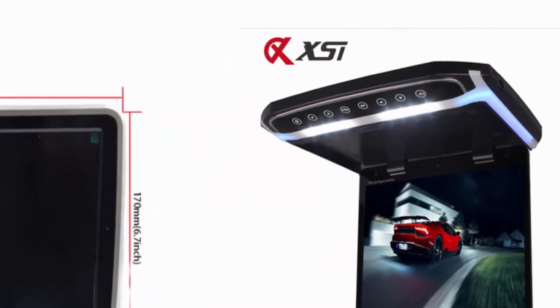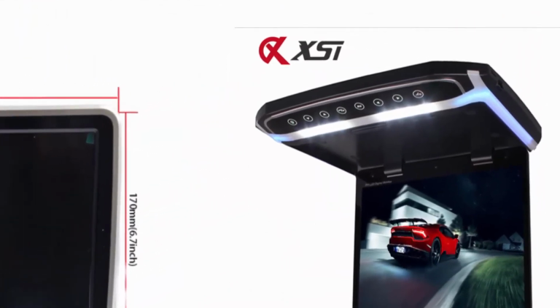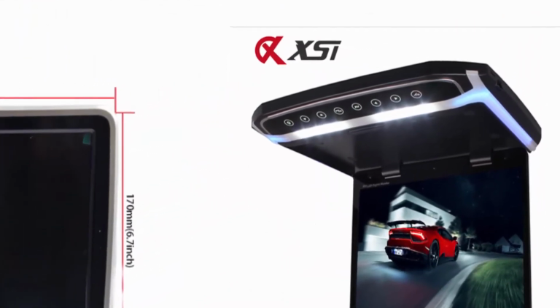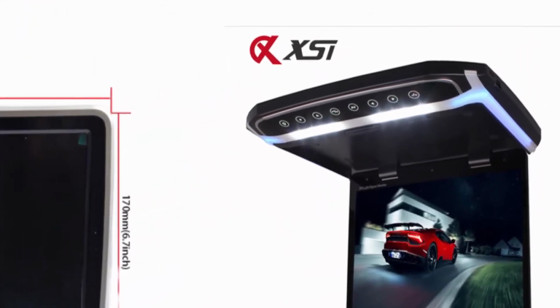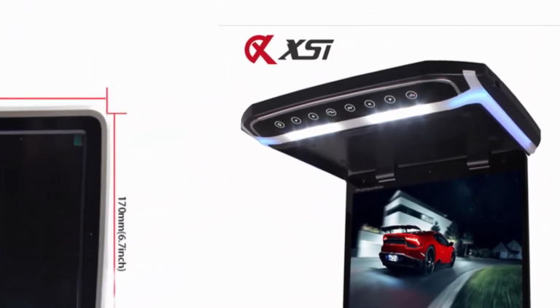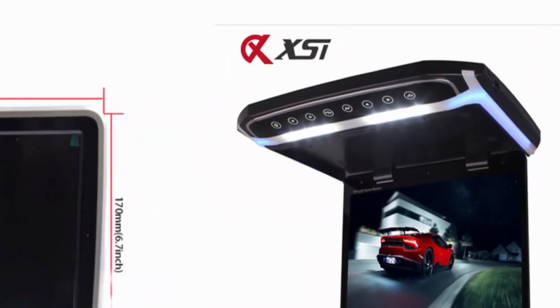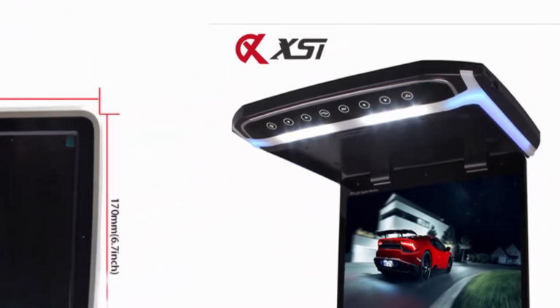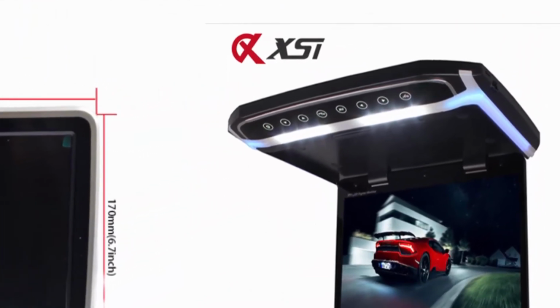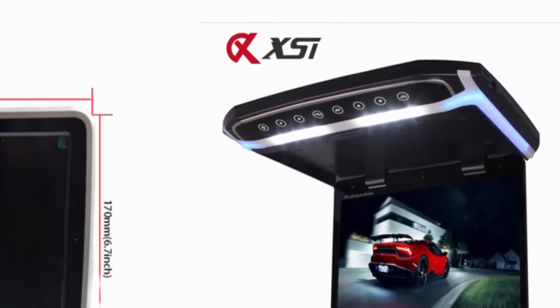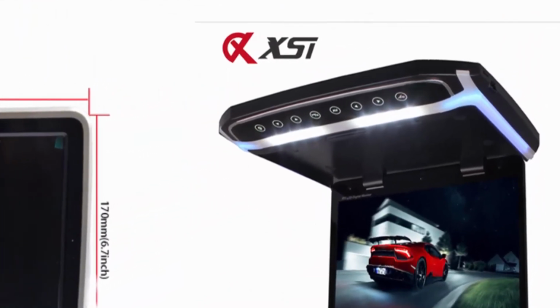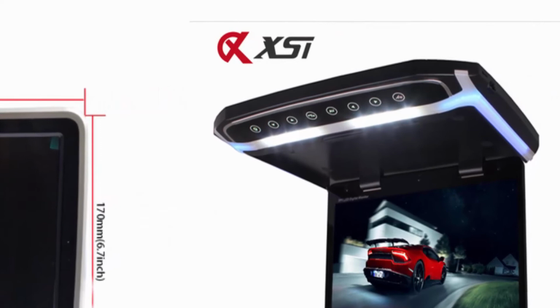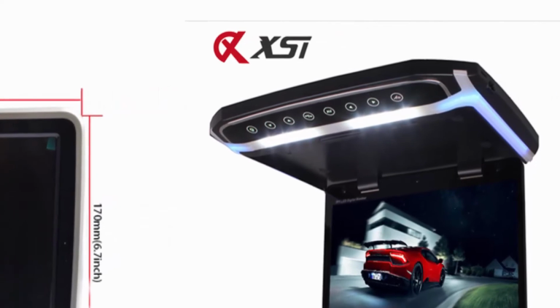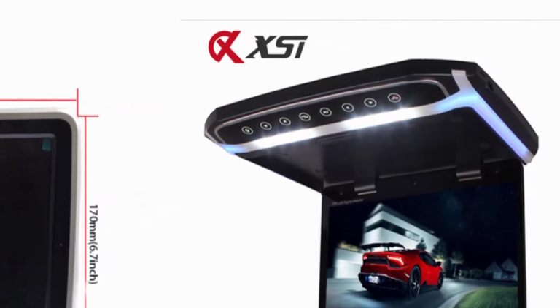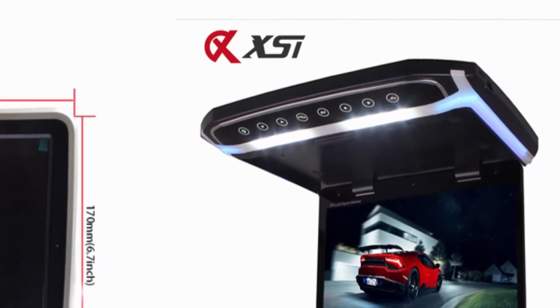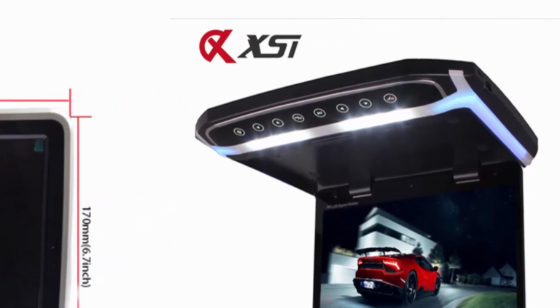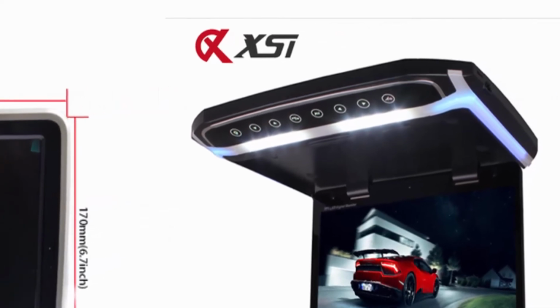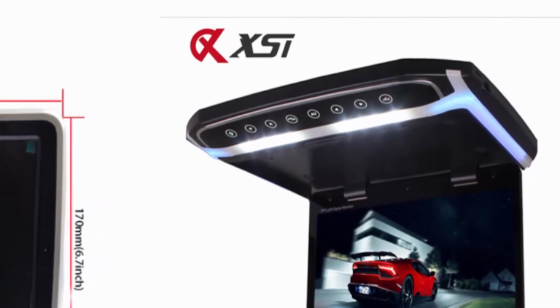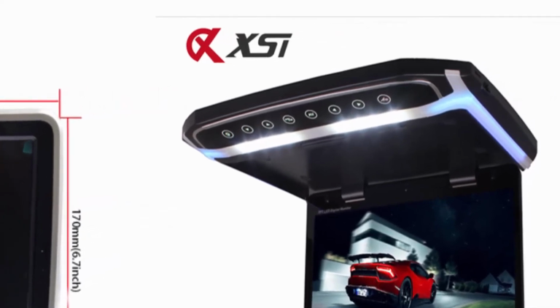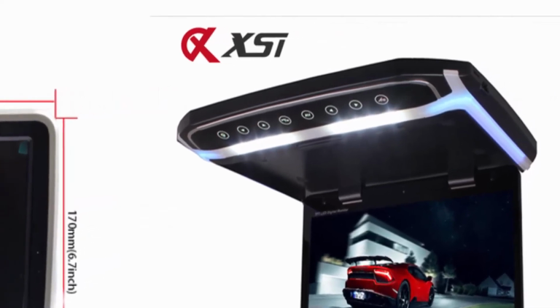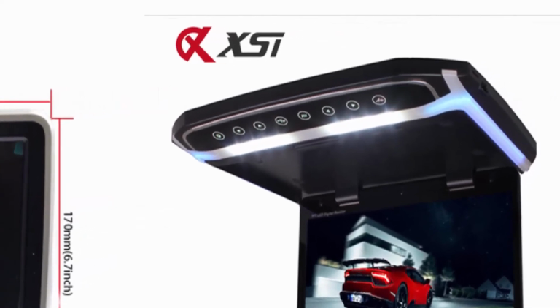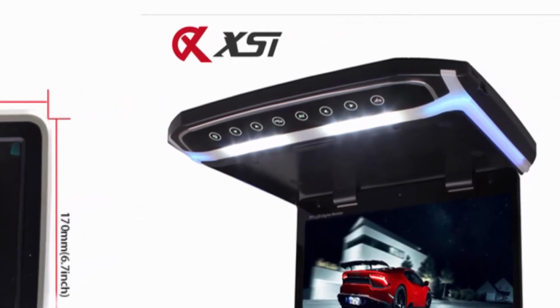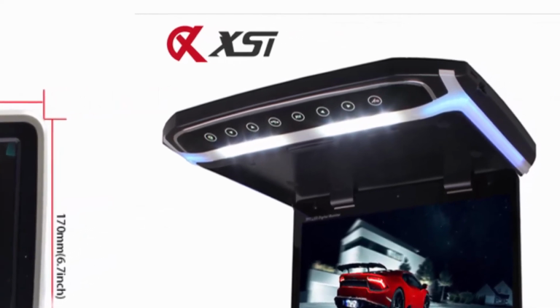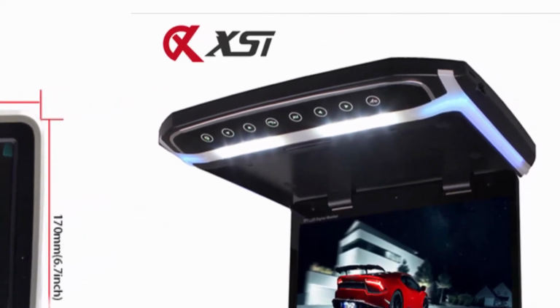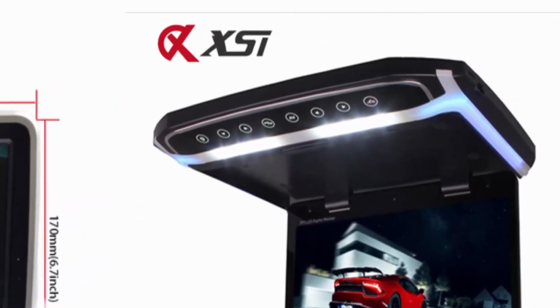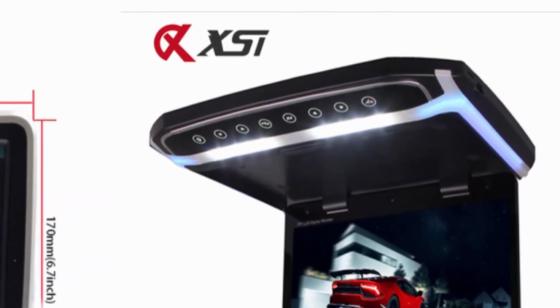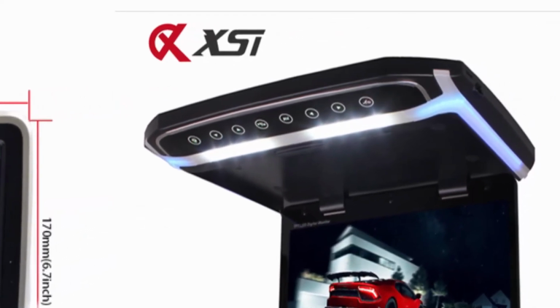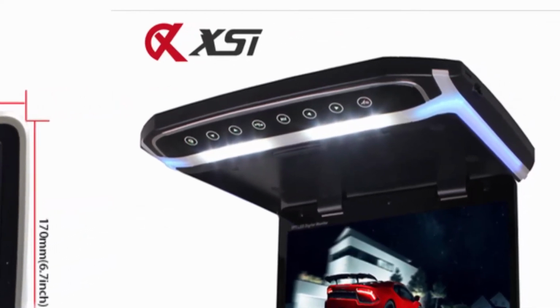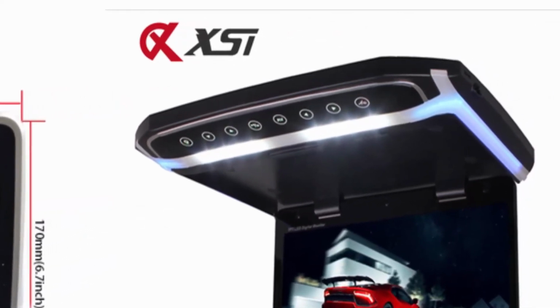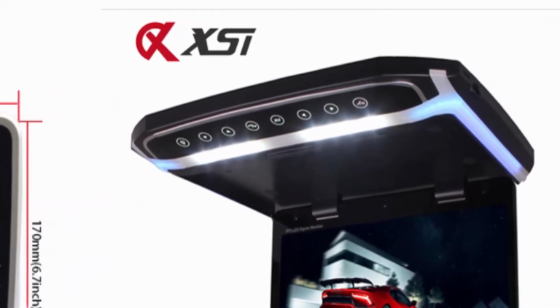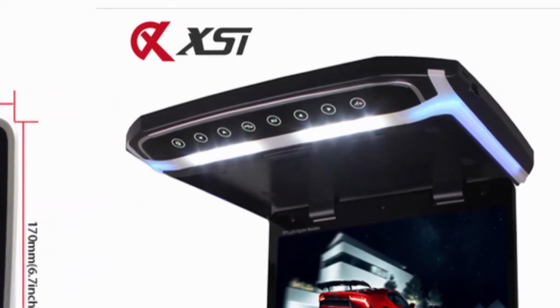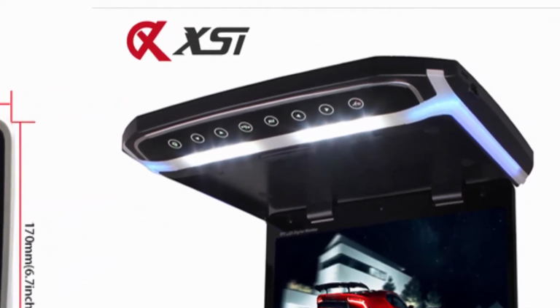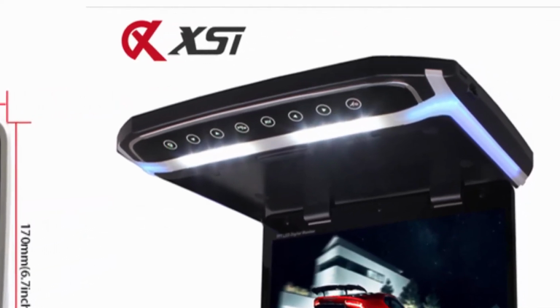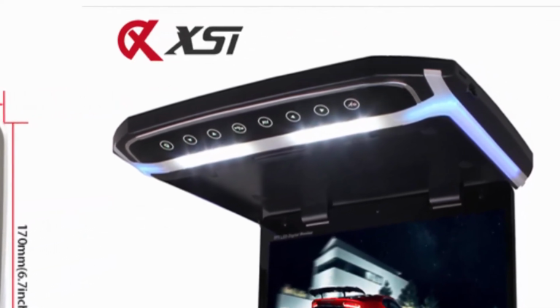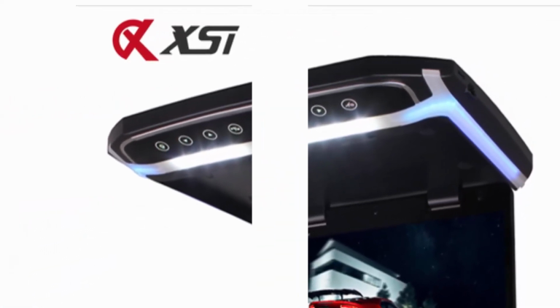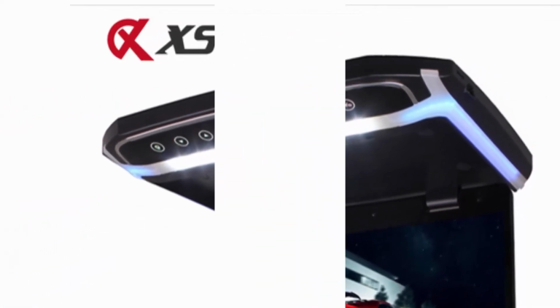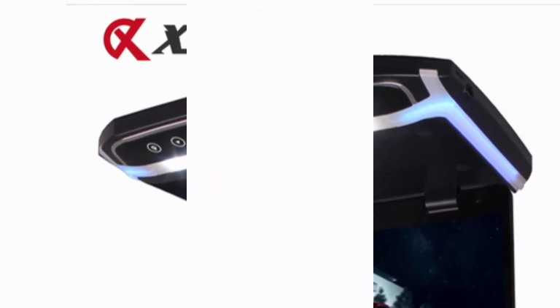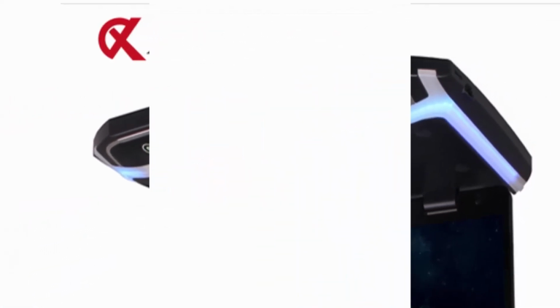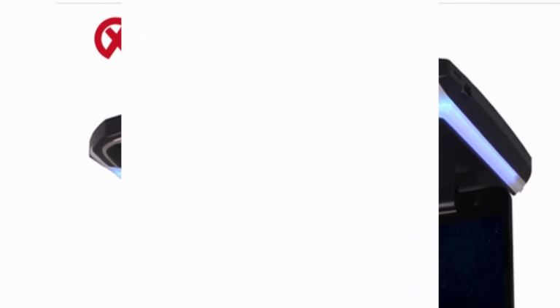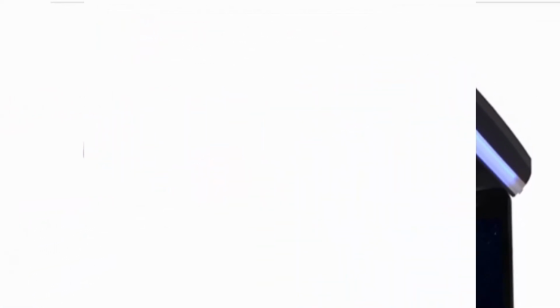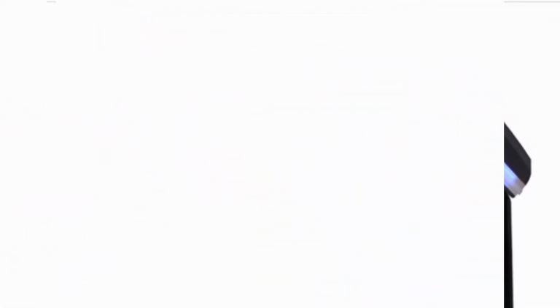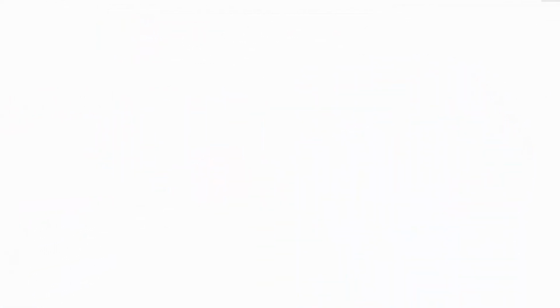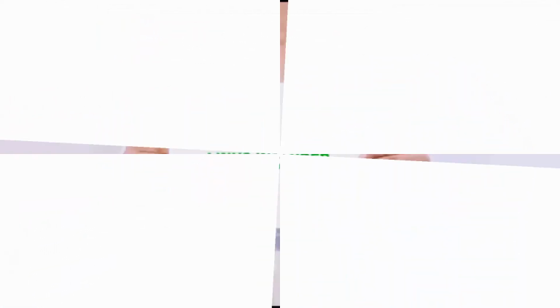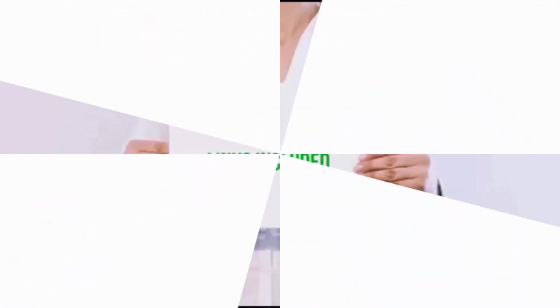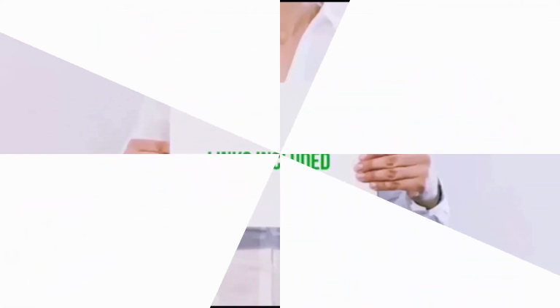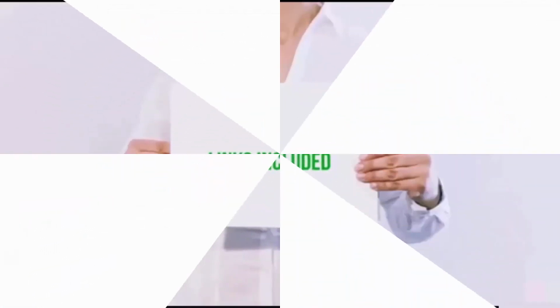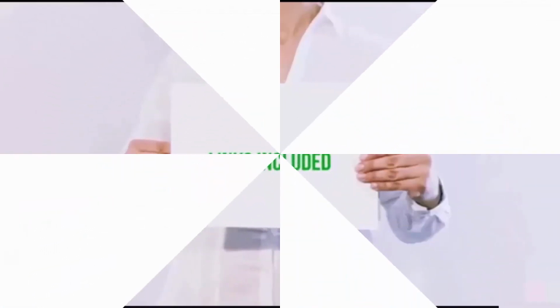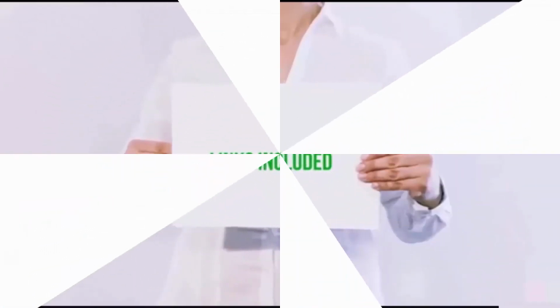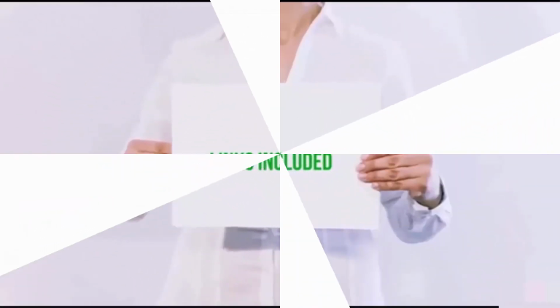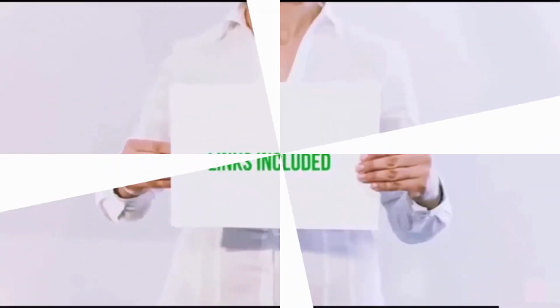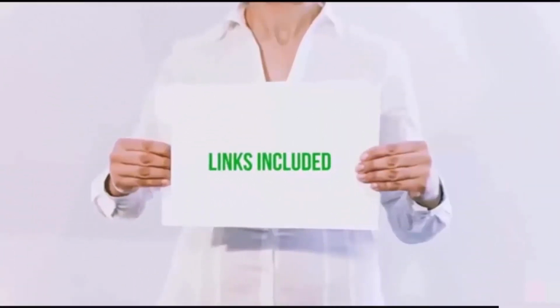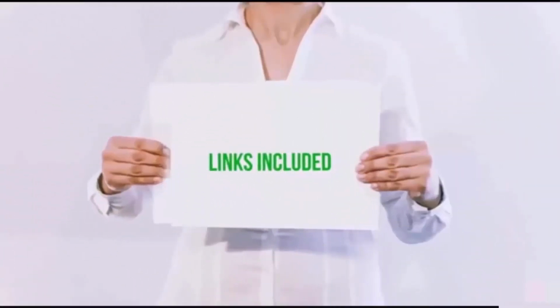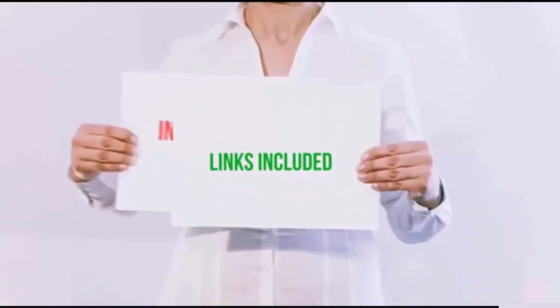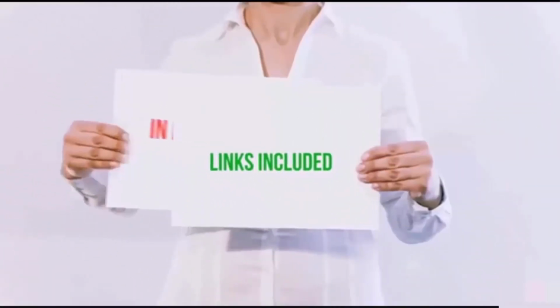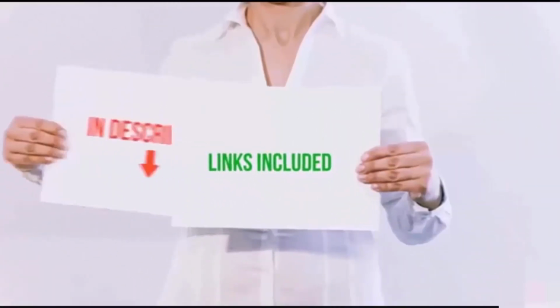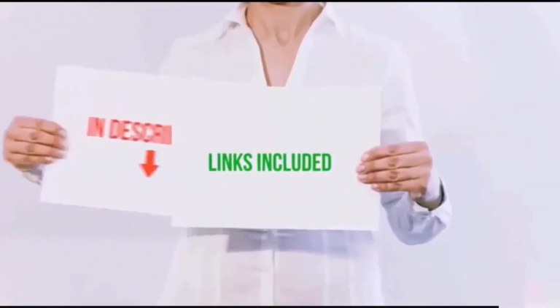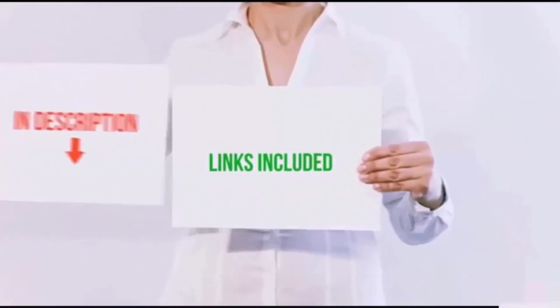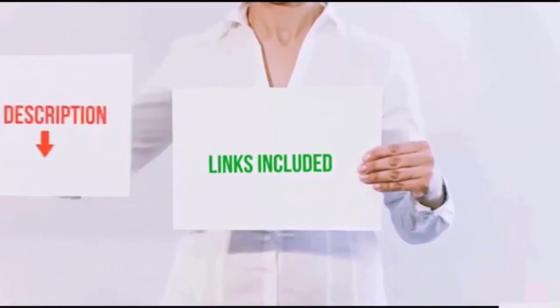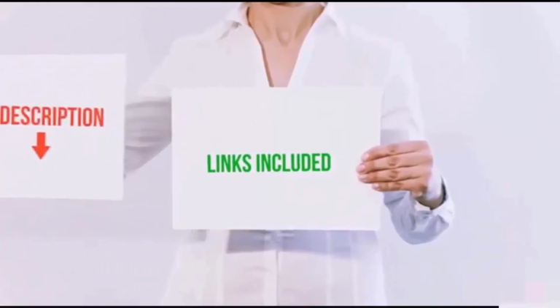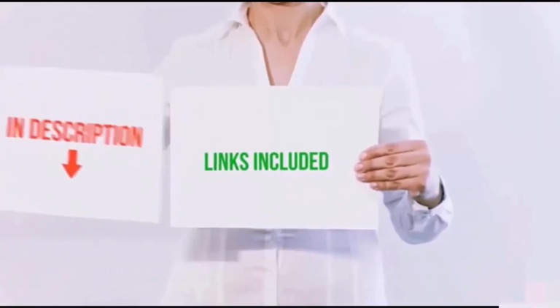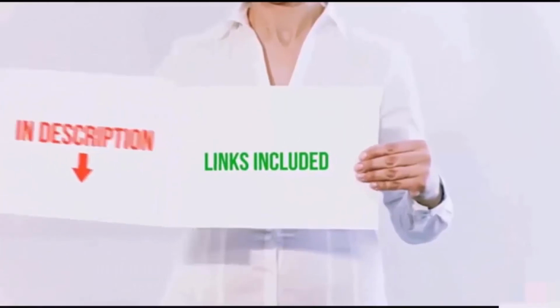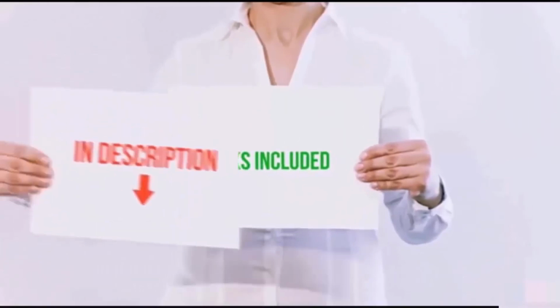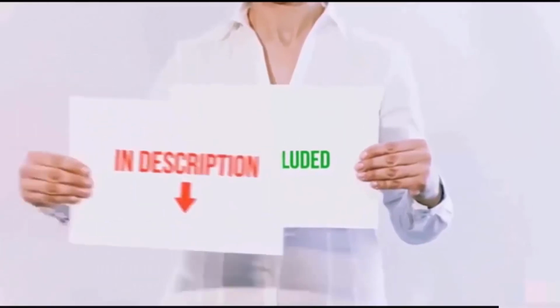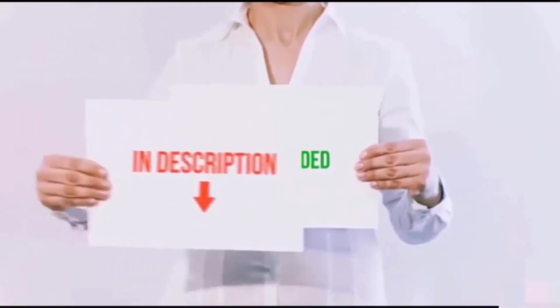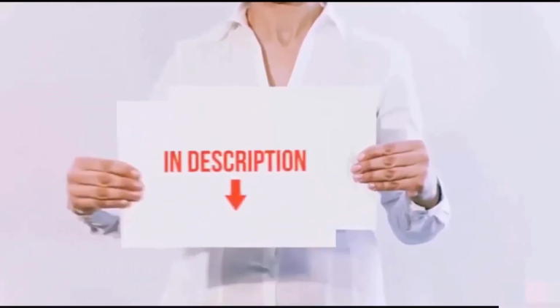Features Sony lens, color system PAL and NTSC.